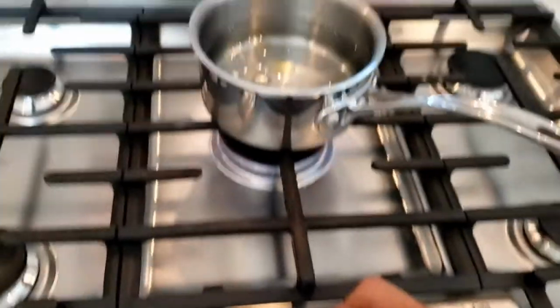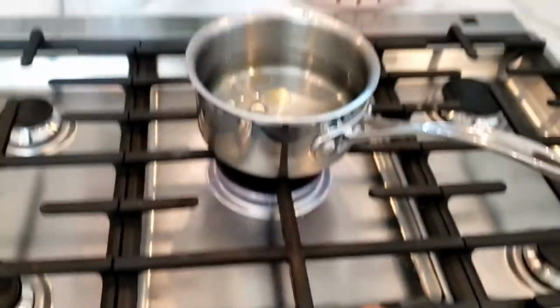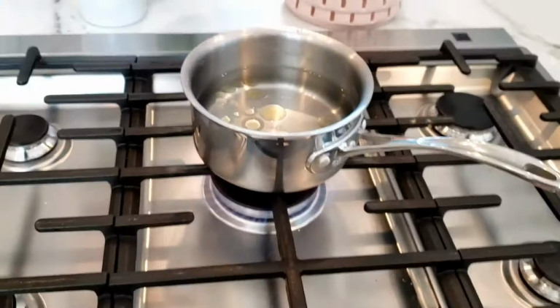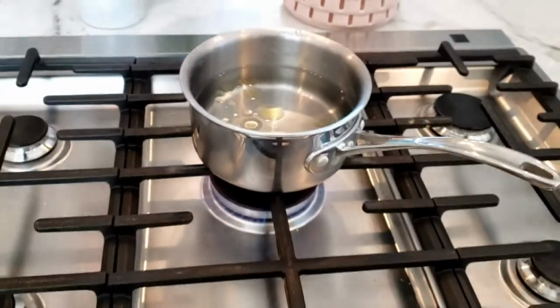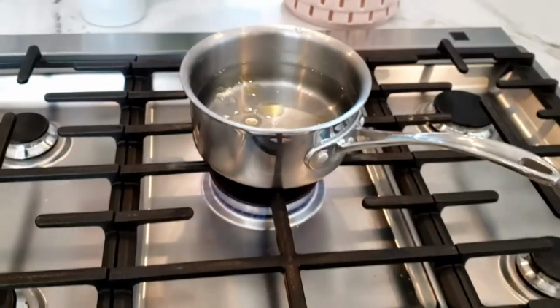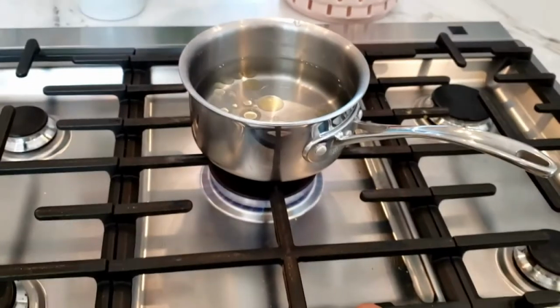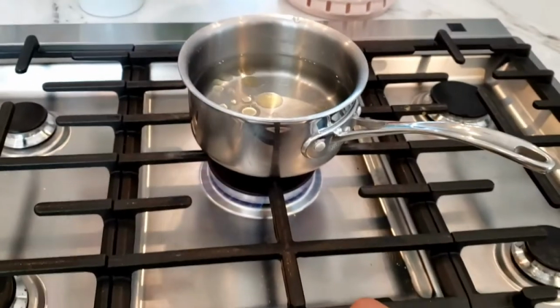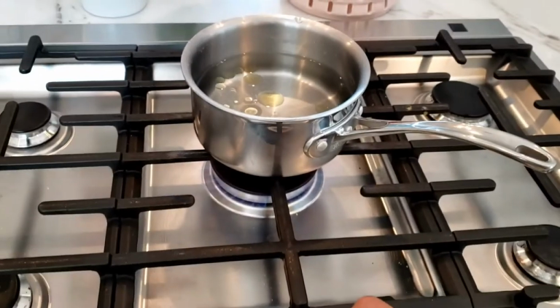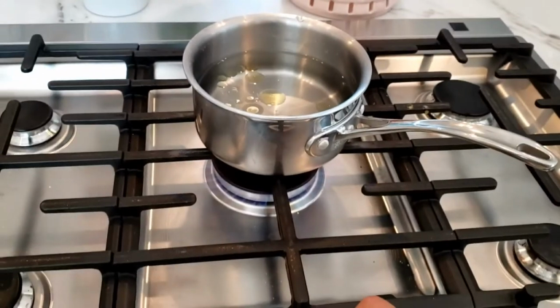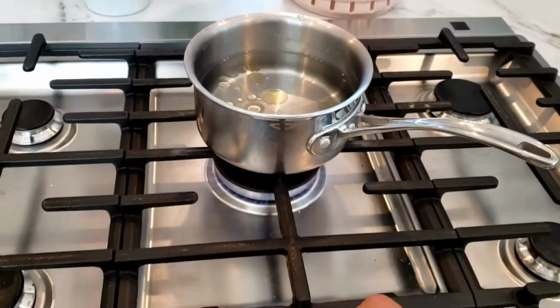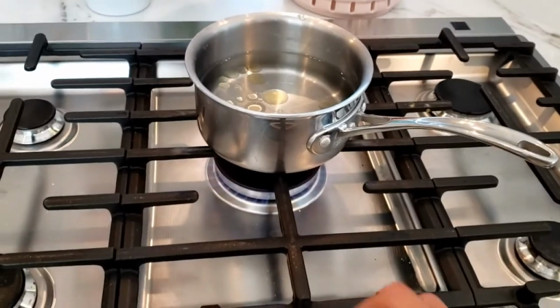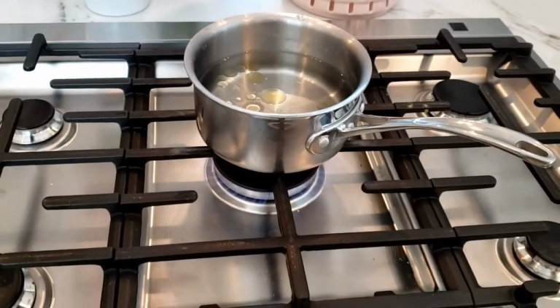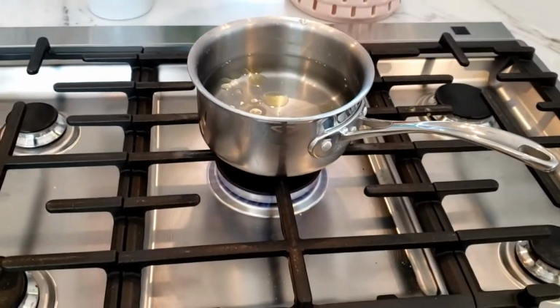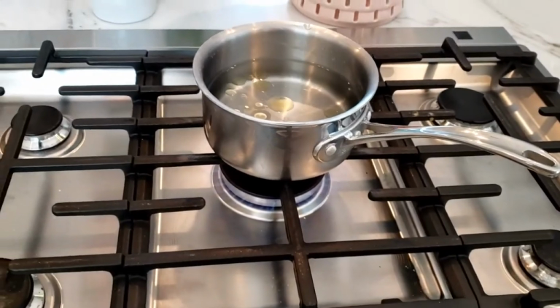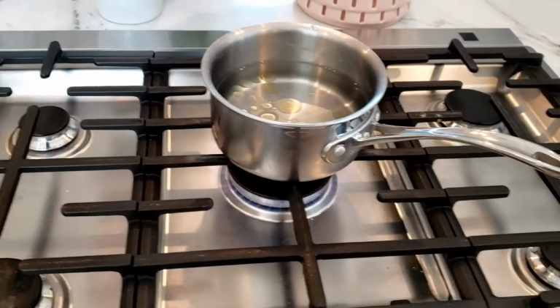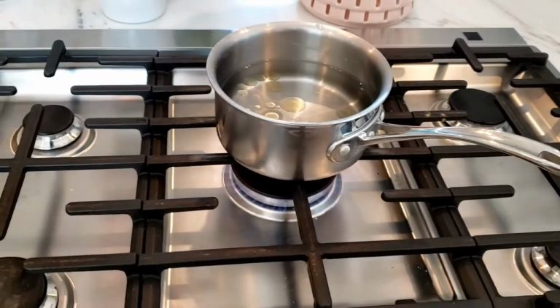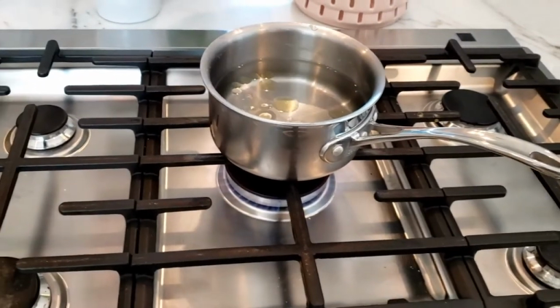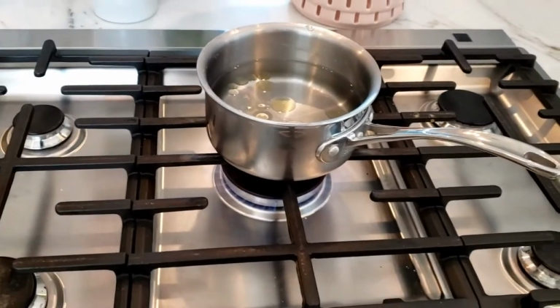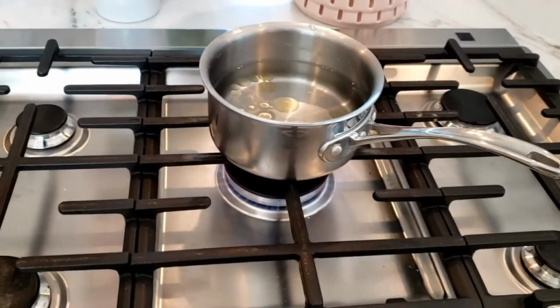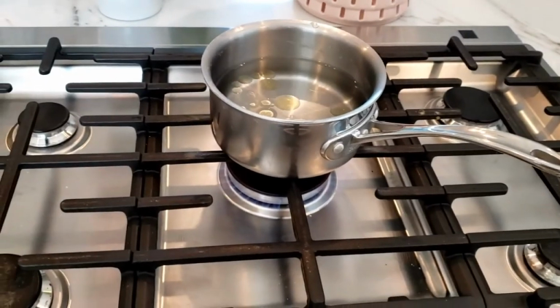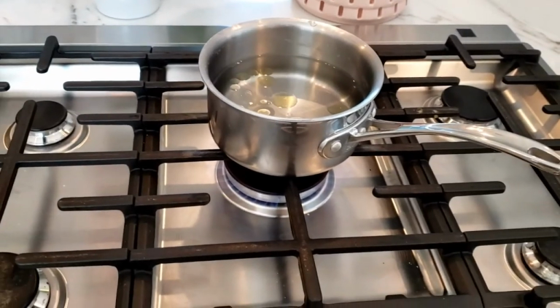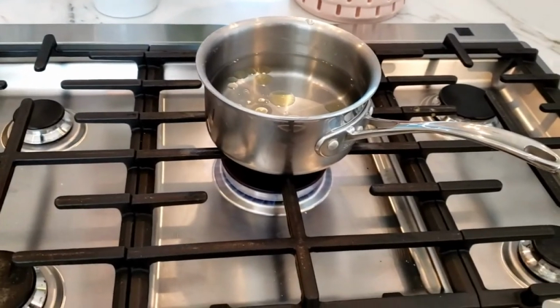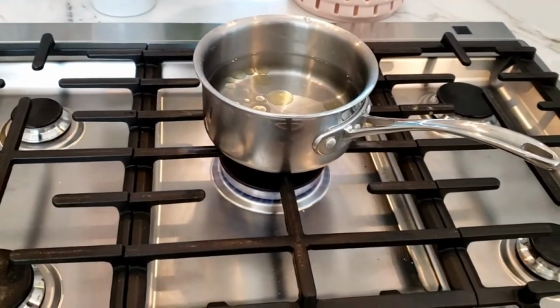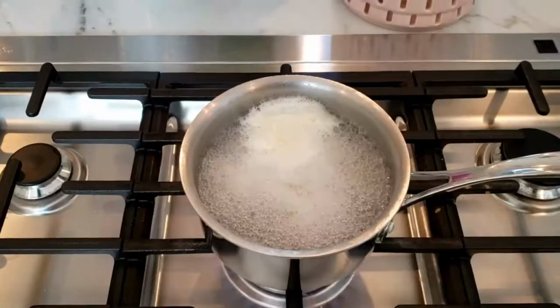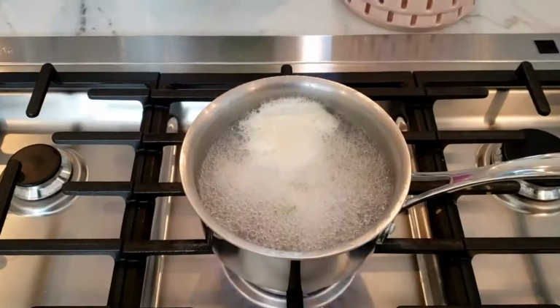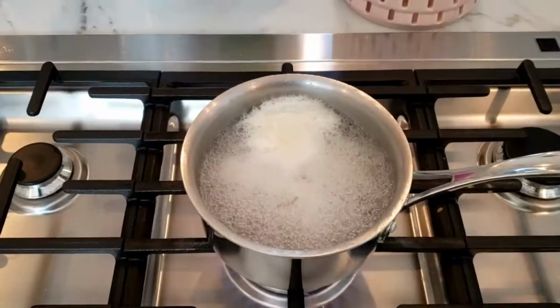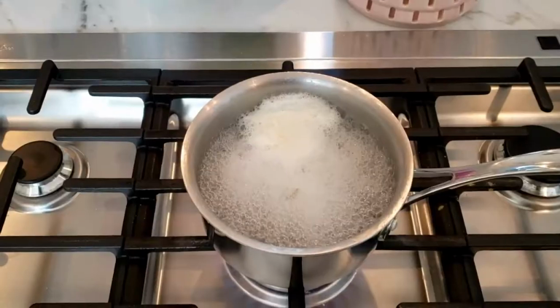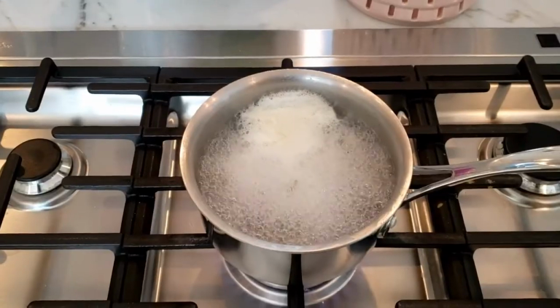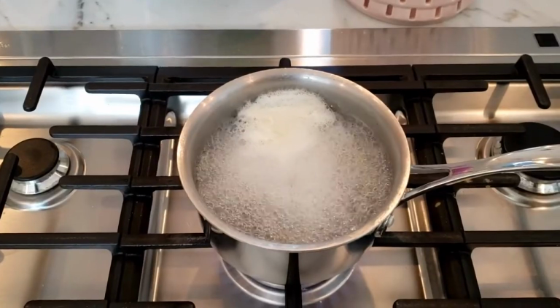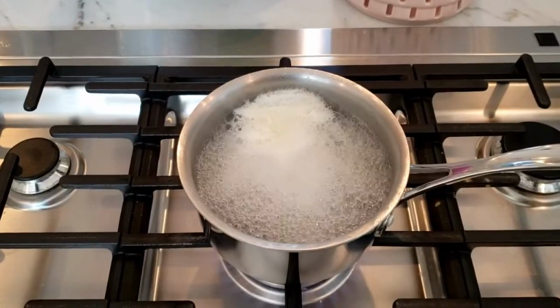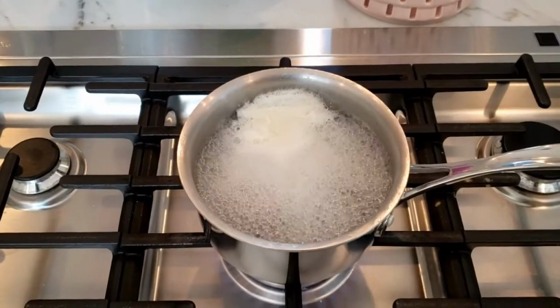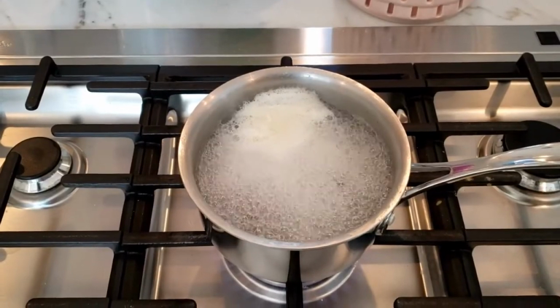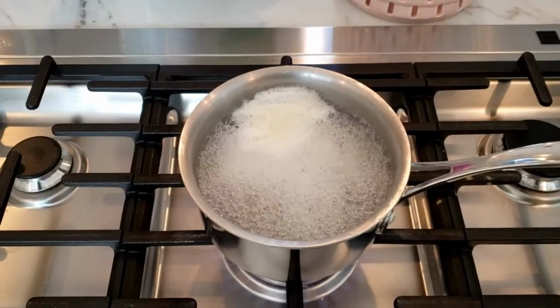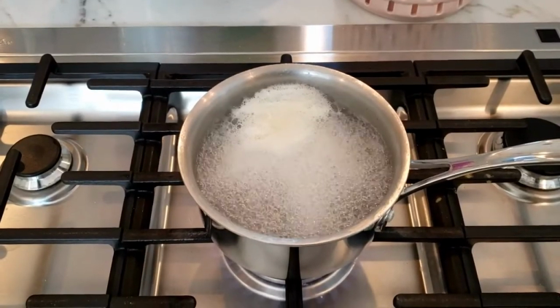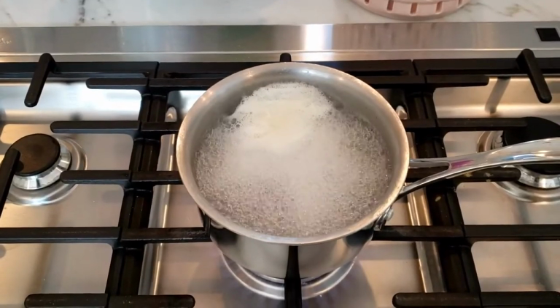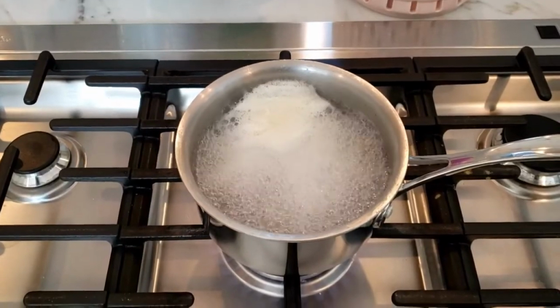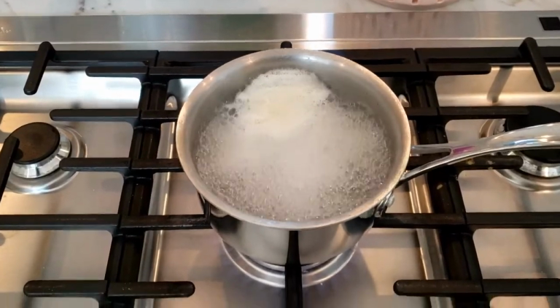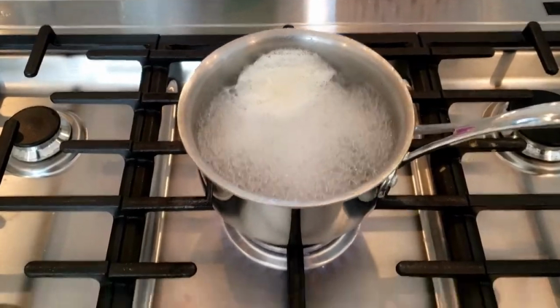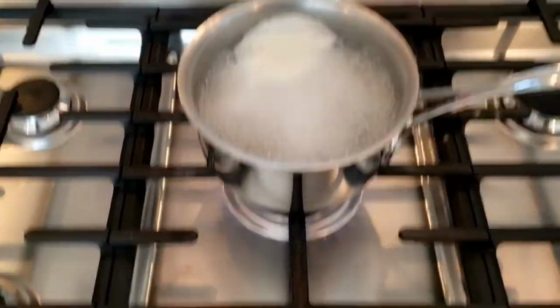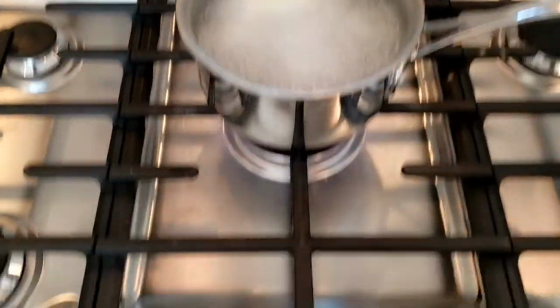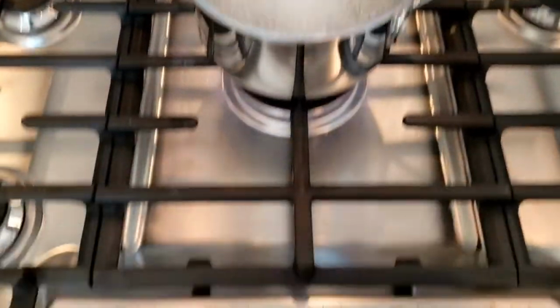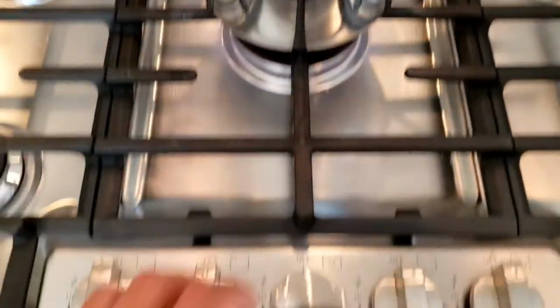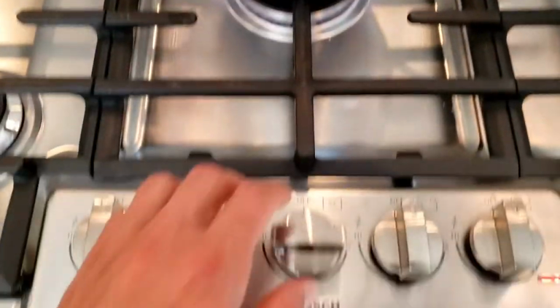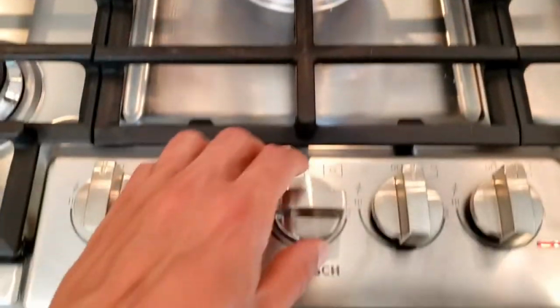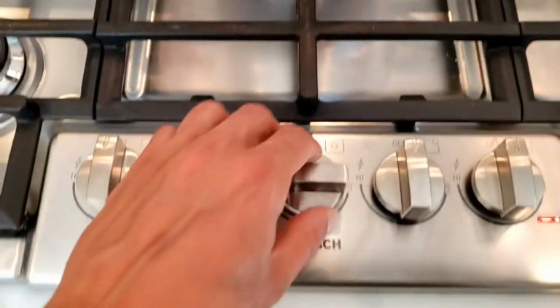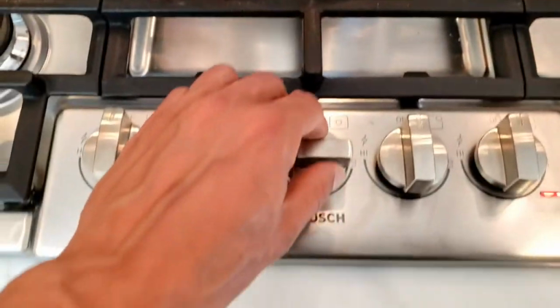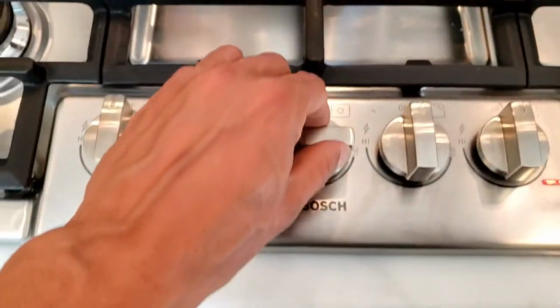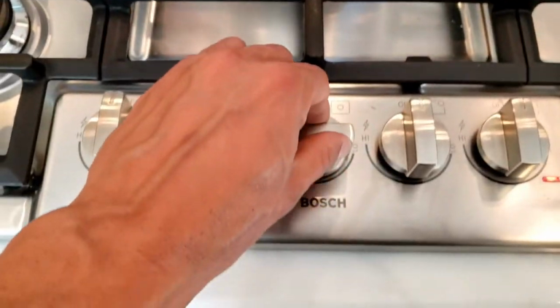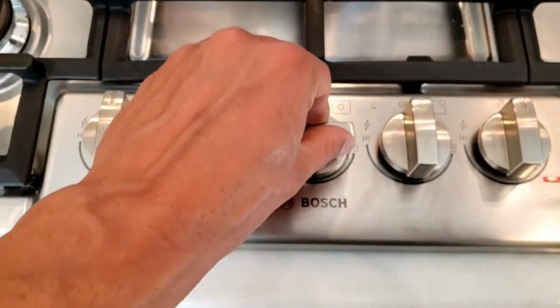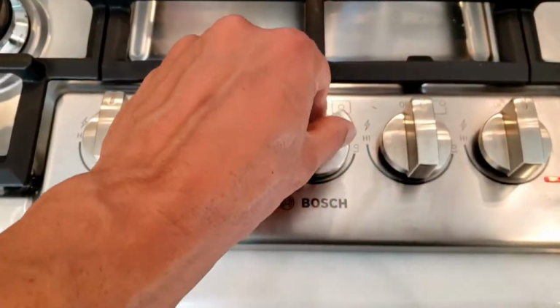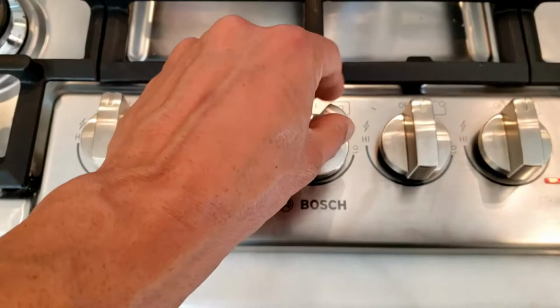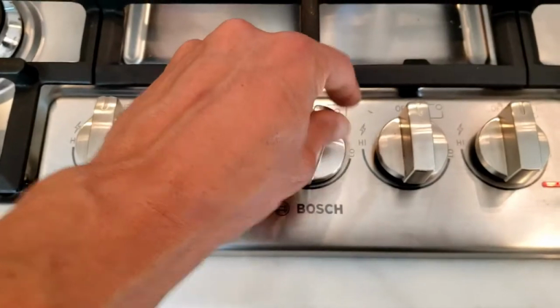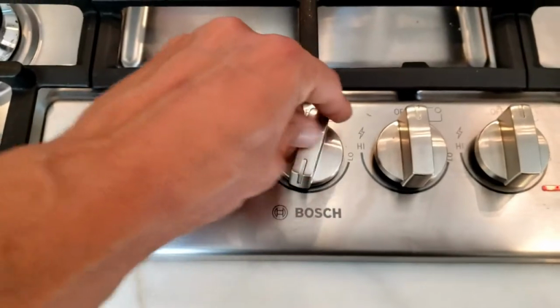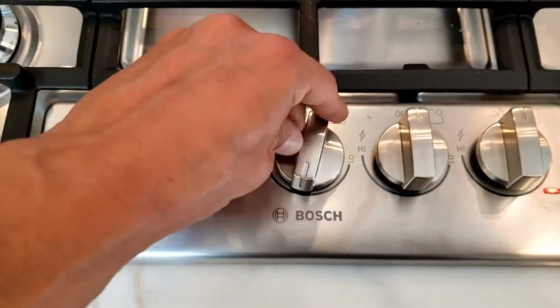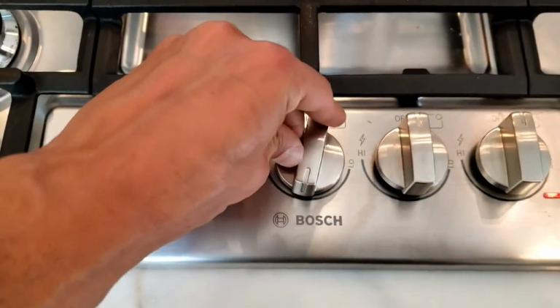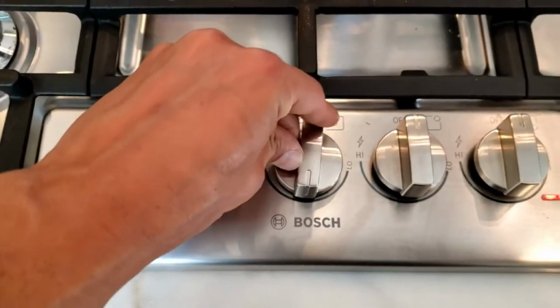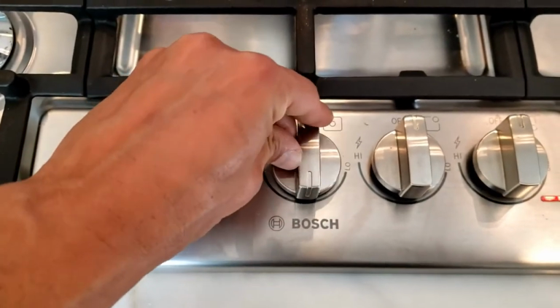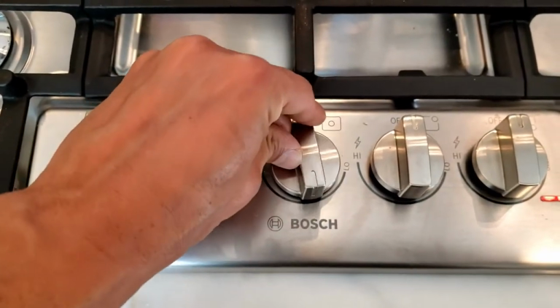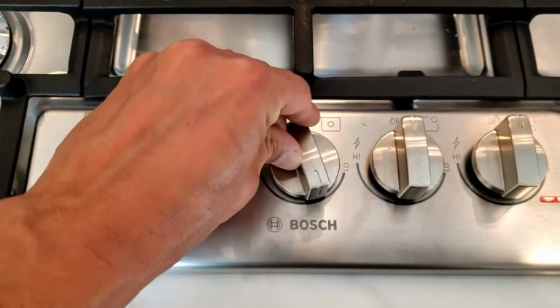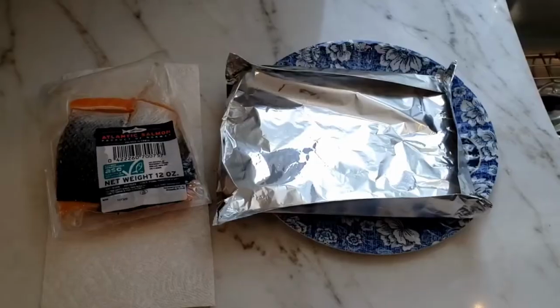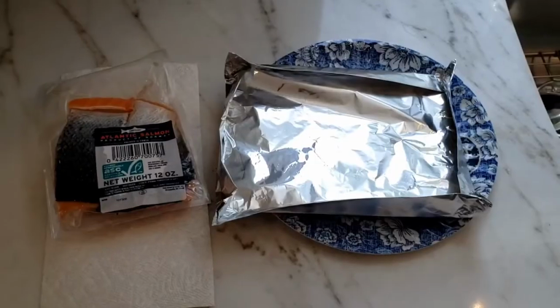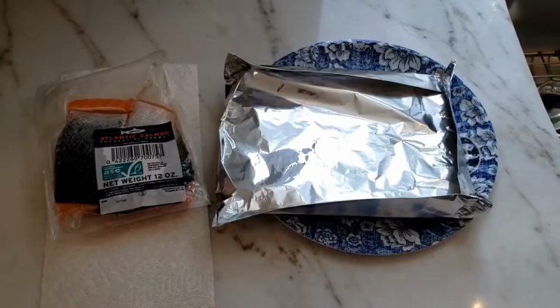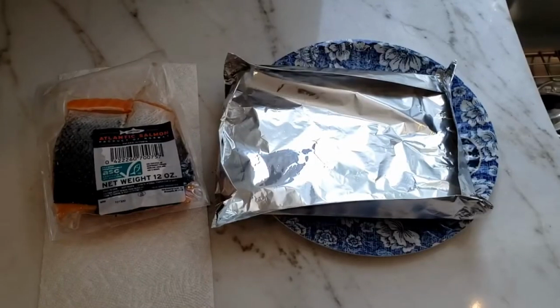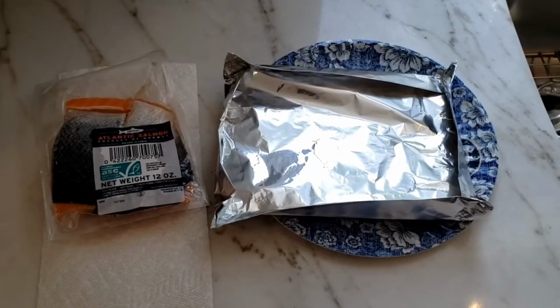After it boils, dump the edamame in there and leave it in there for about seven or eight minutes. Bring it down to a simmer.